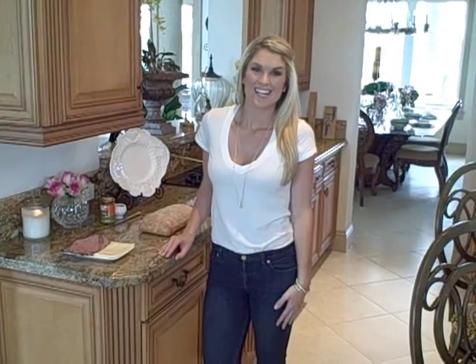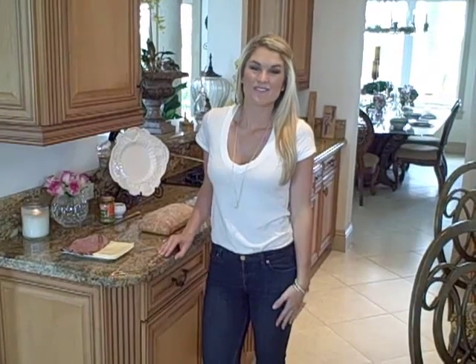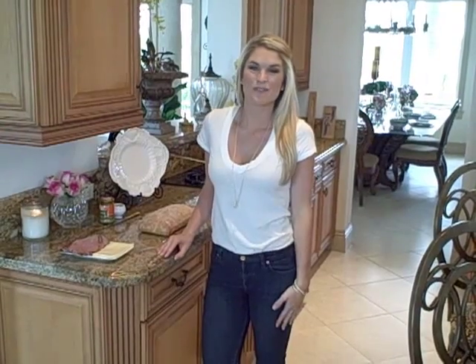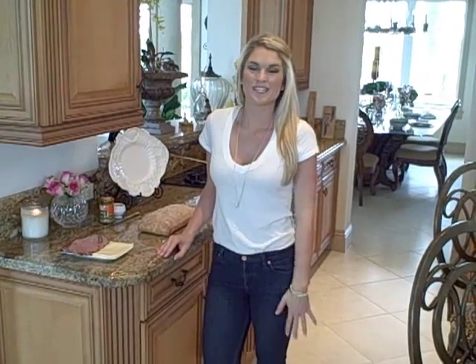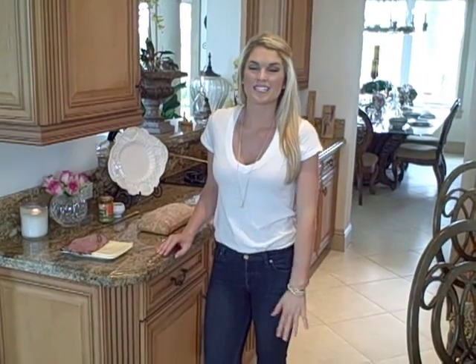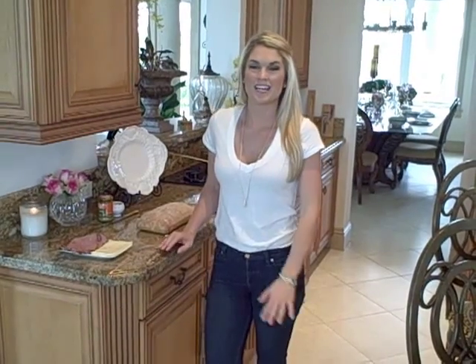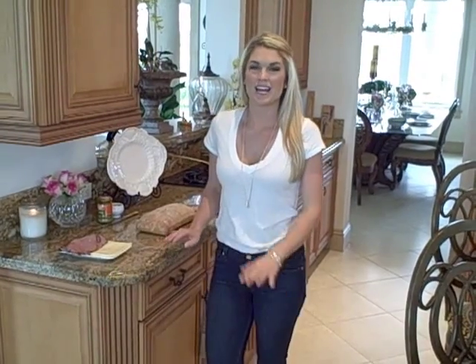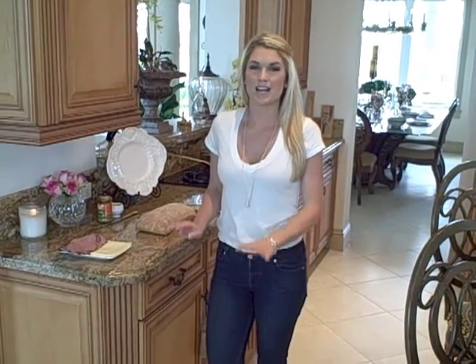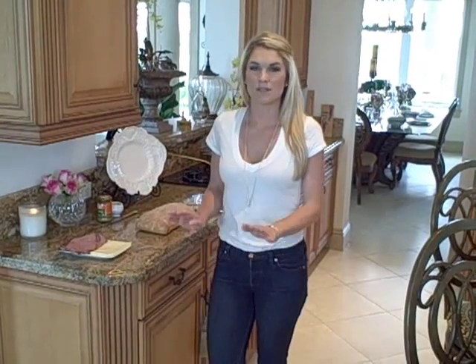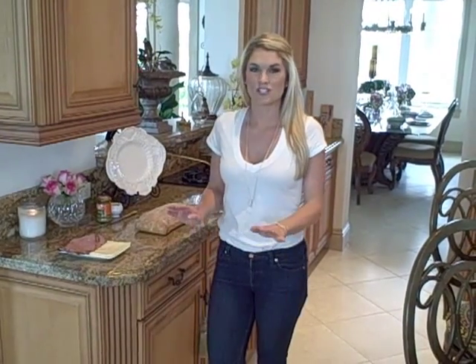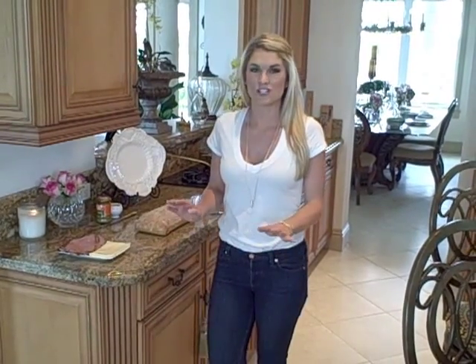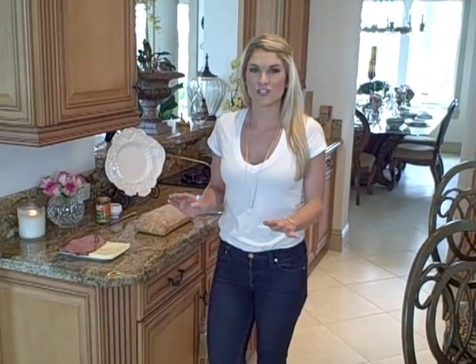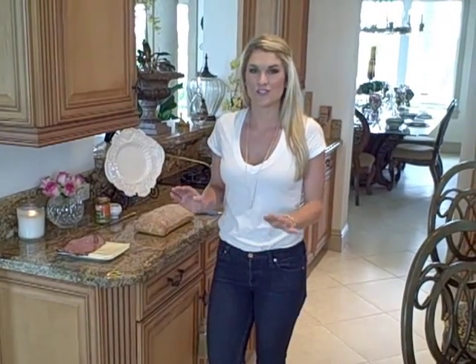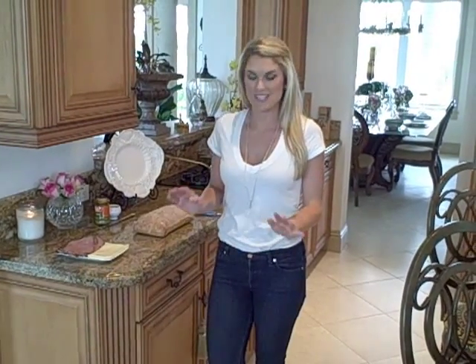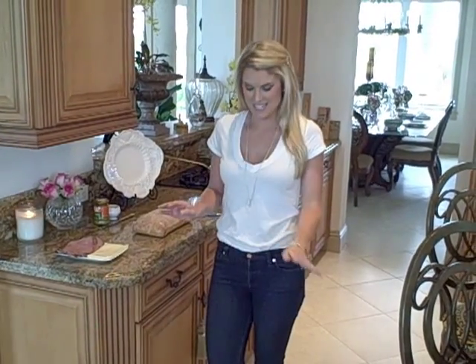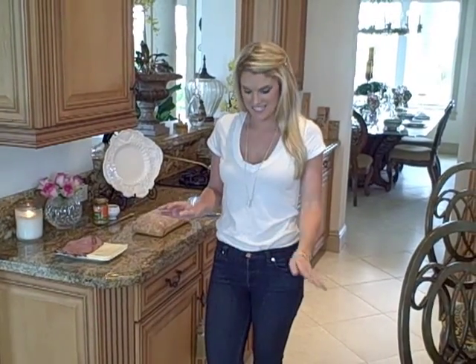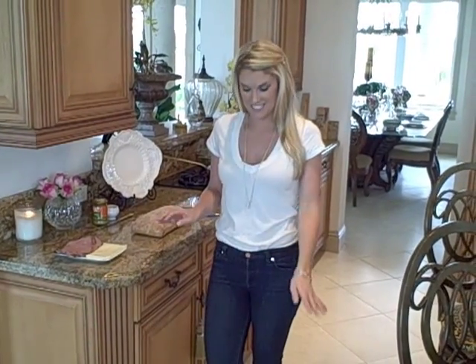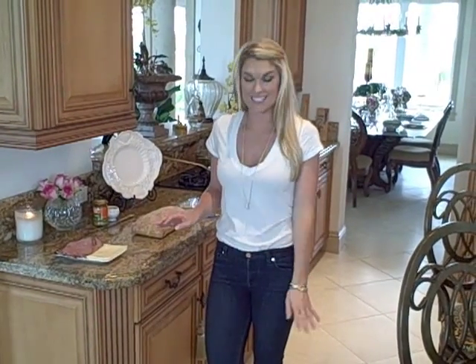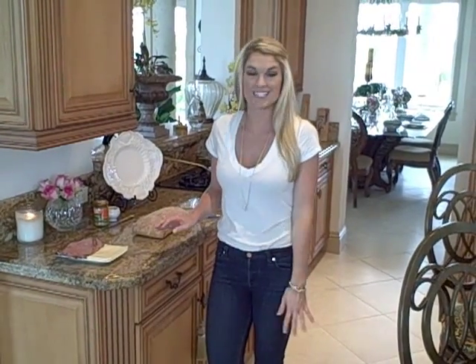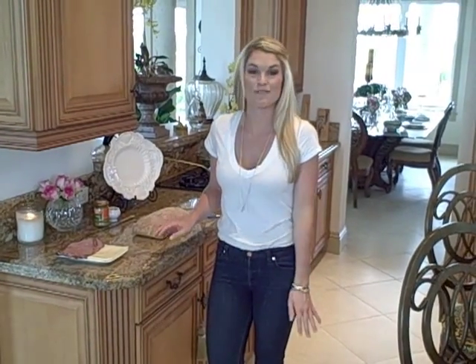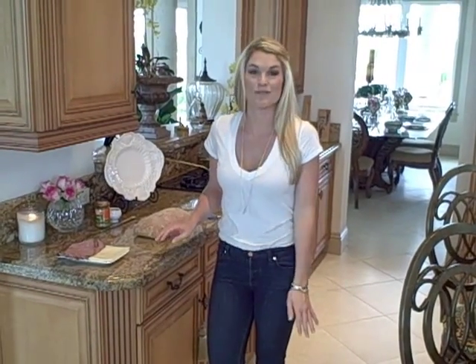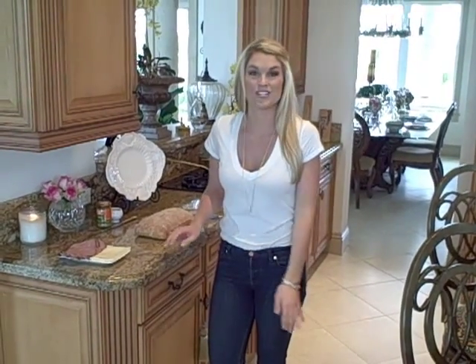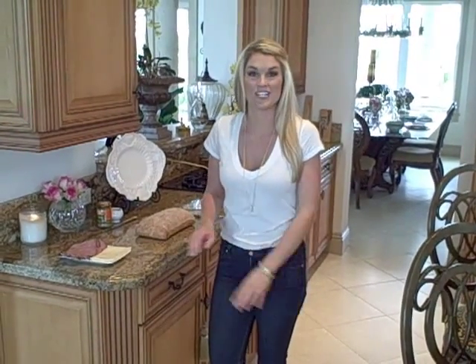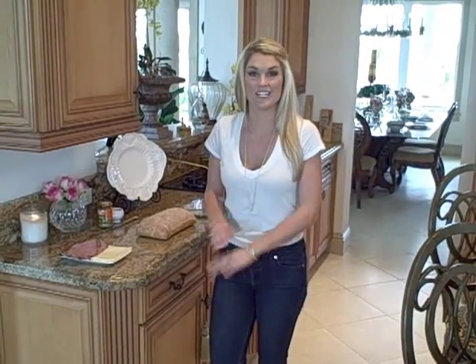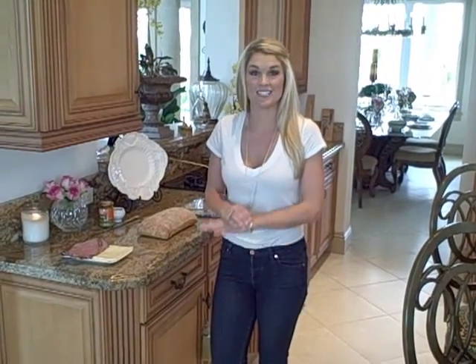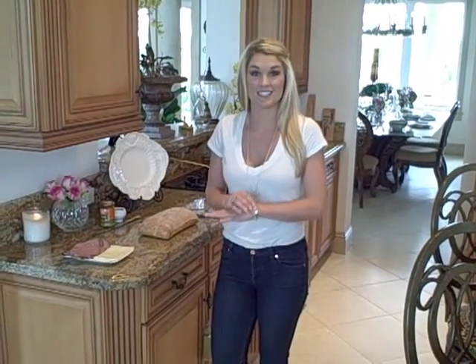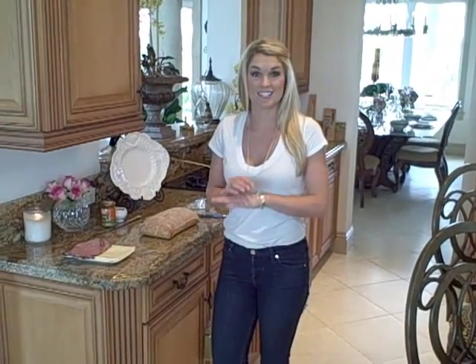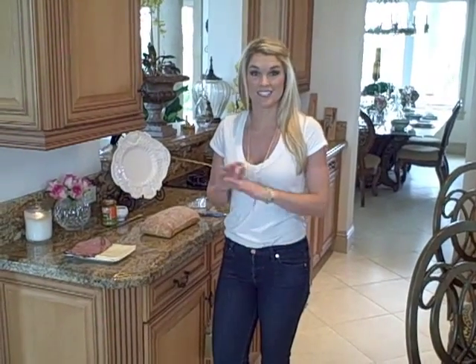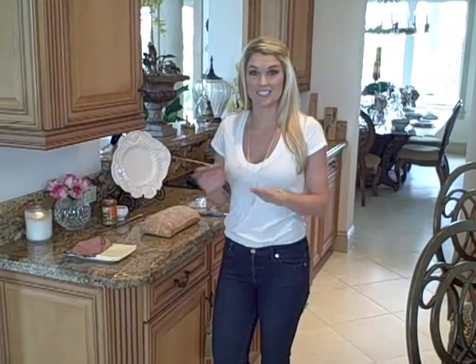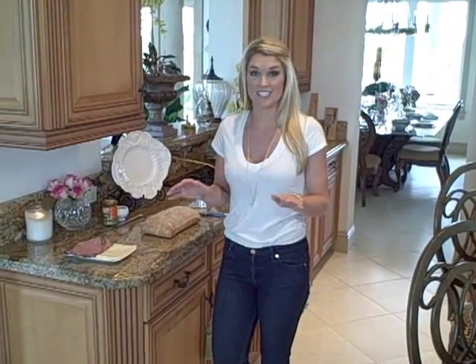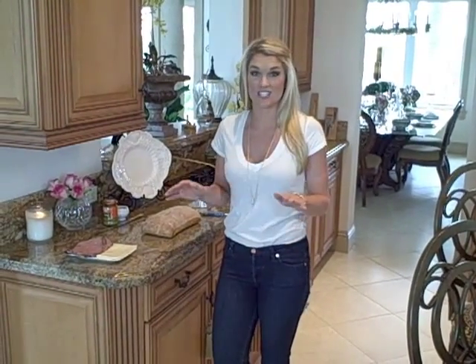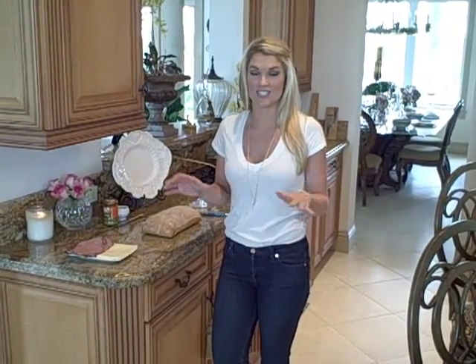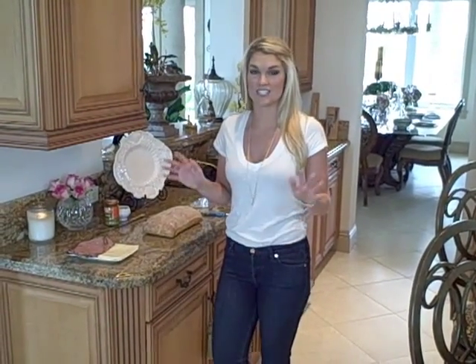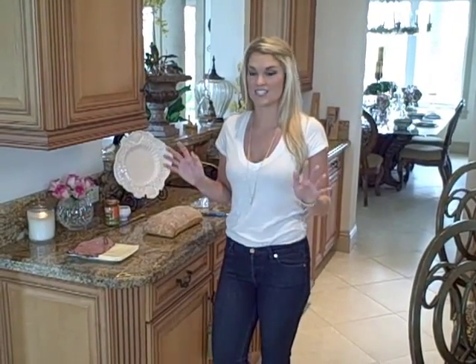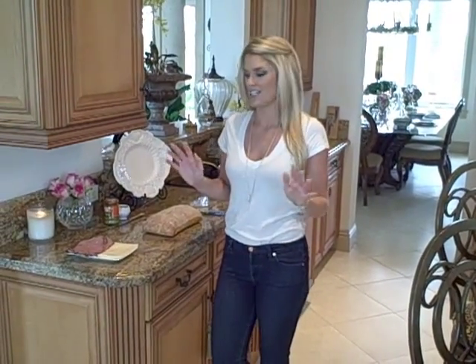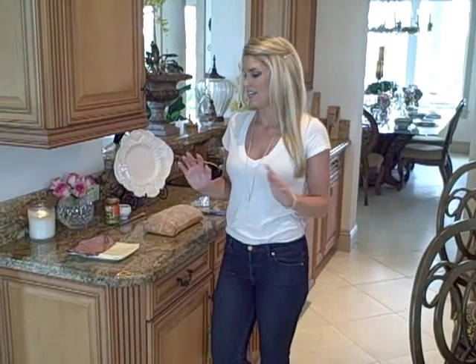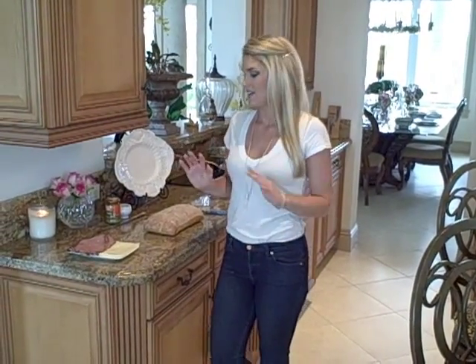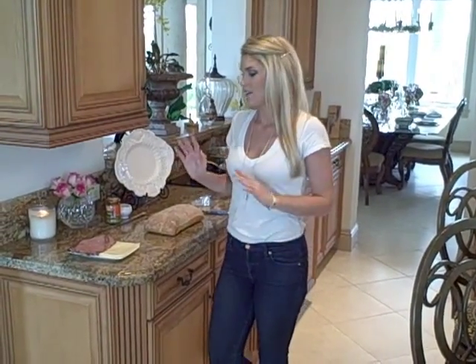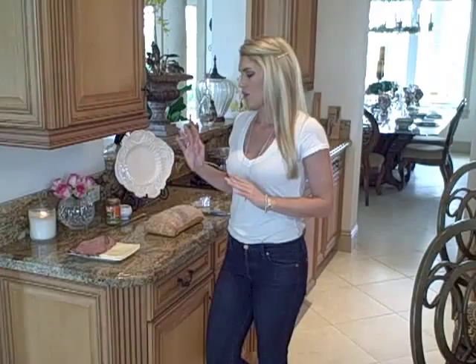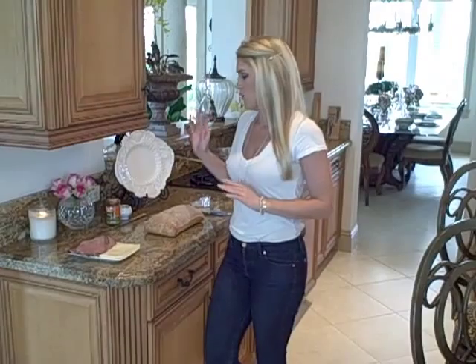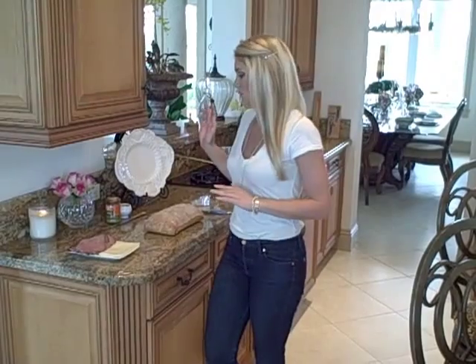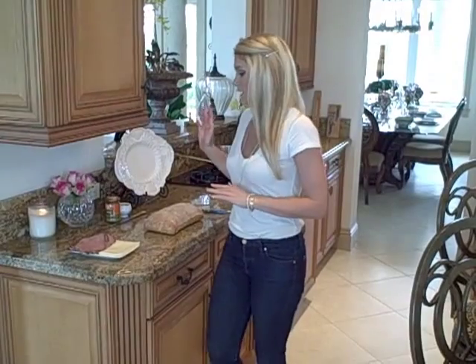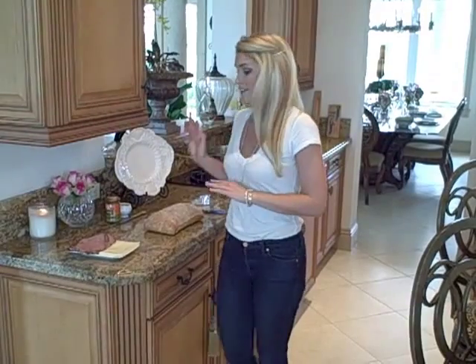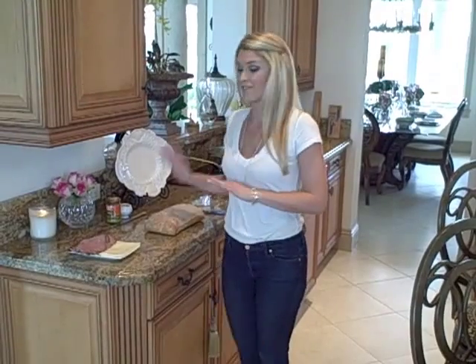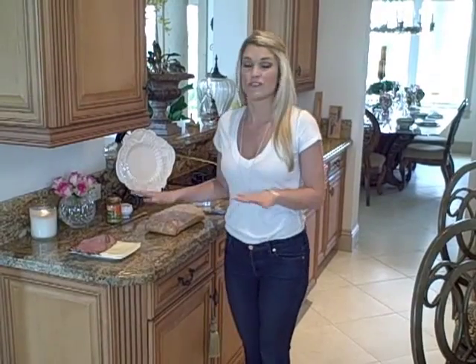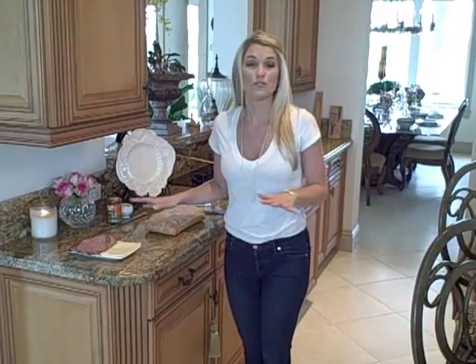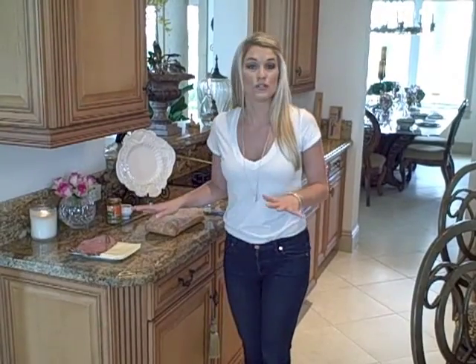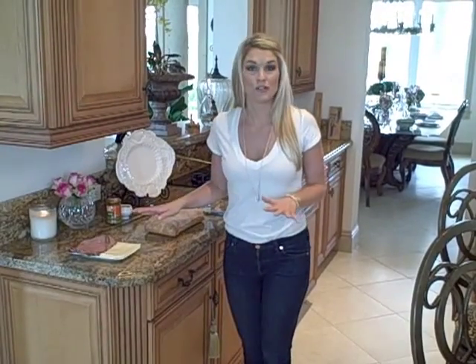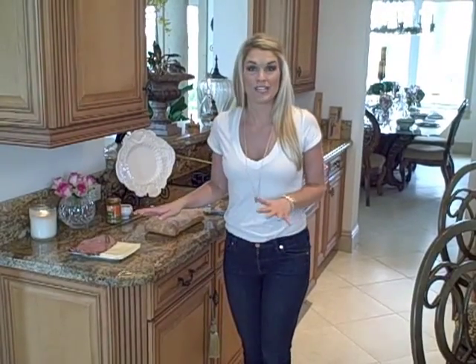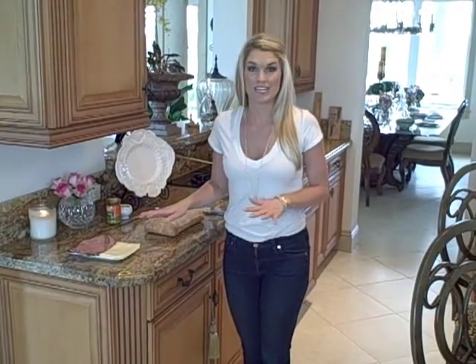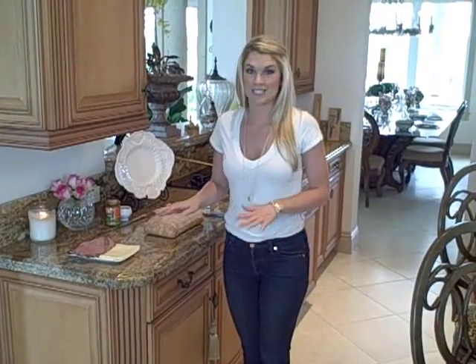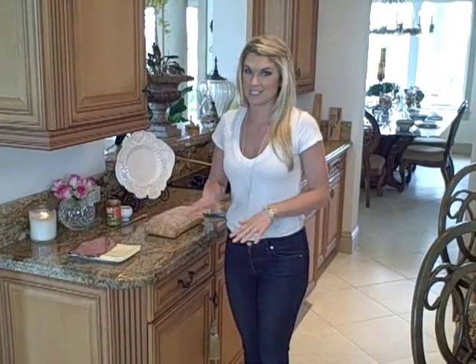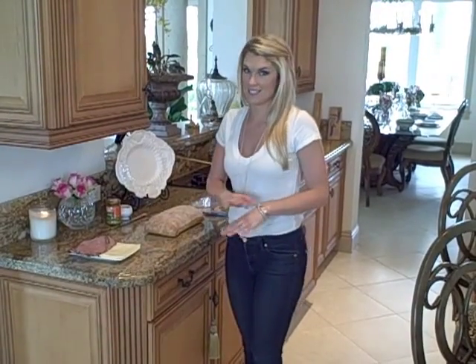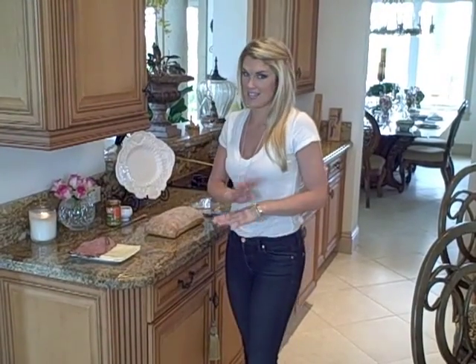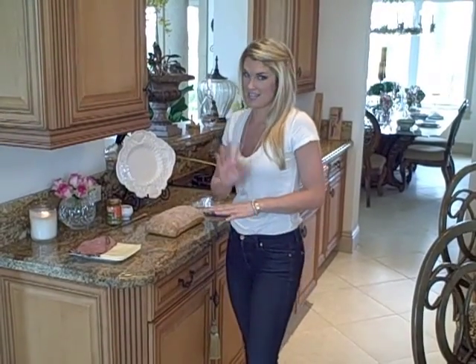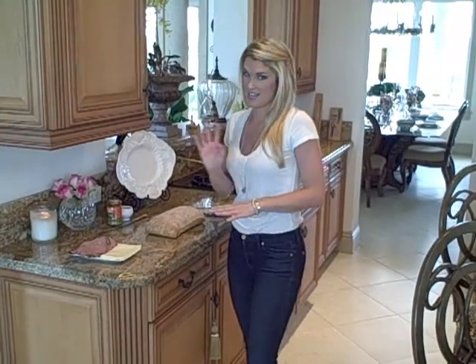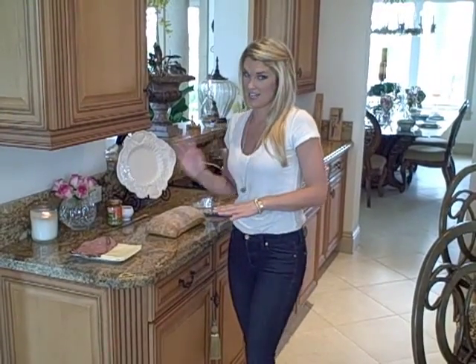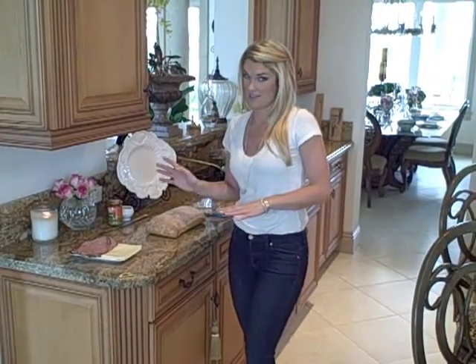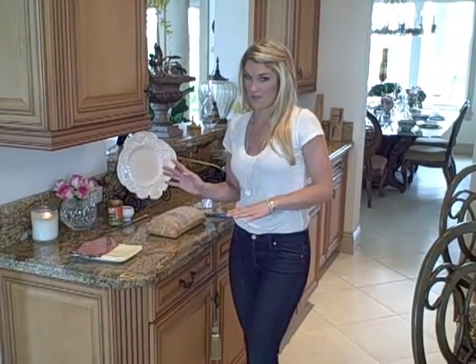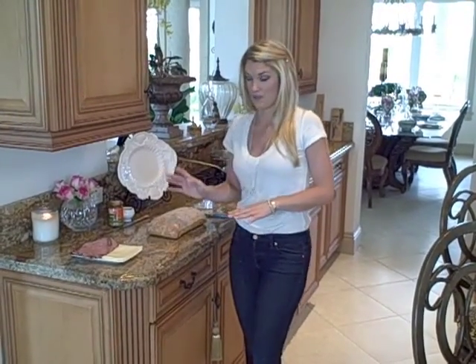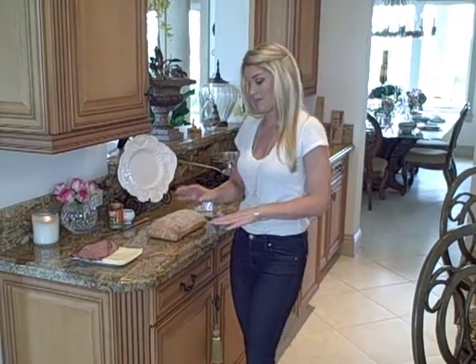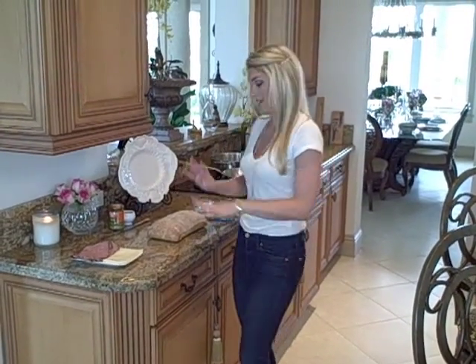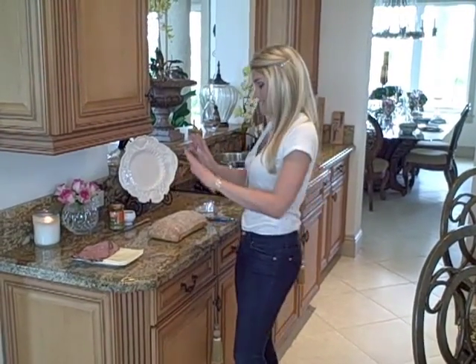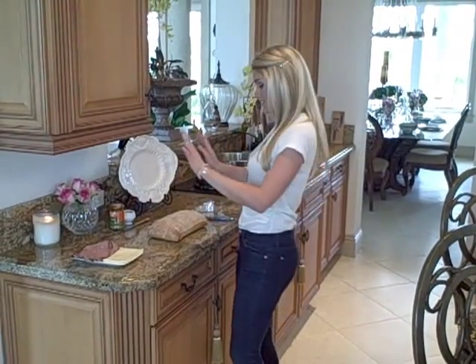Hey everyone, today I'm going to show you the easiest sandwich and it's delicious — only a few ingredients and even you can make it.